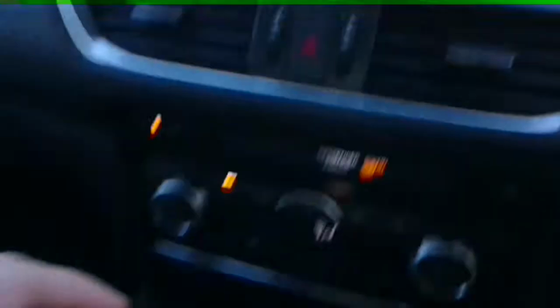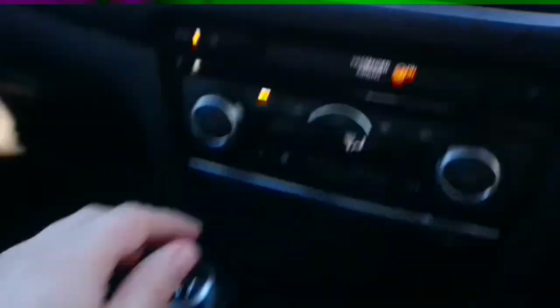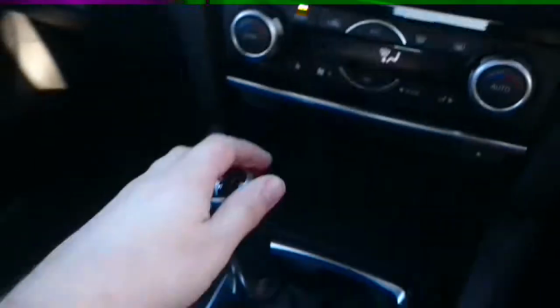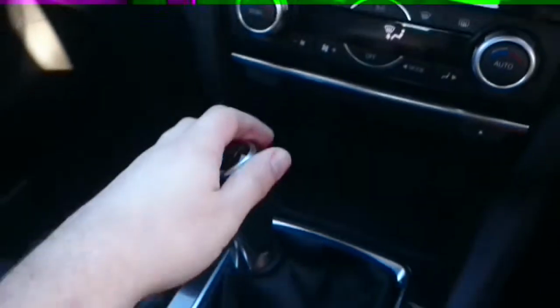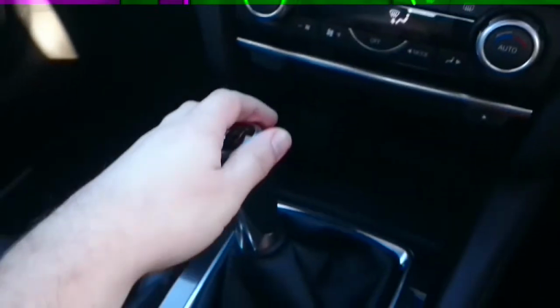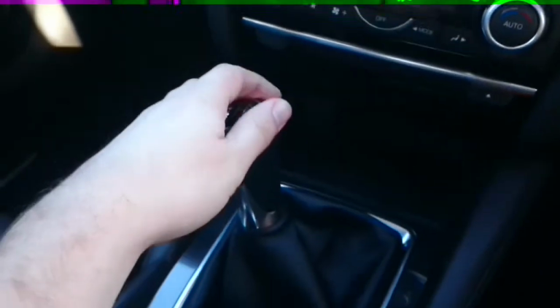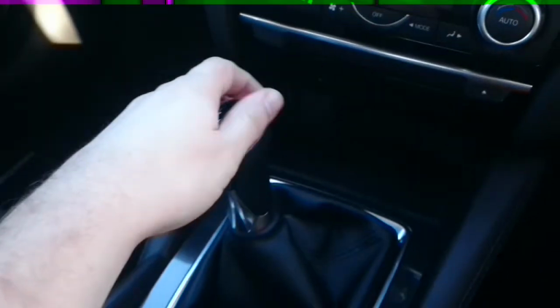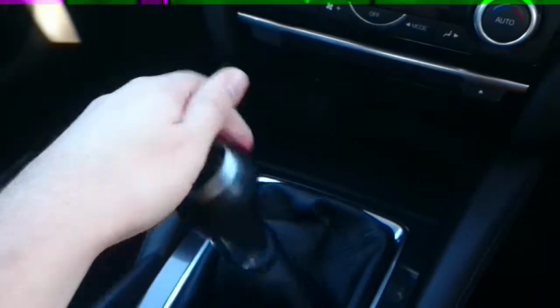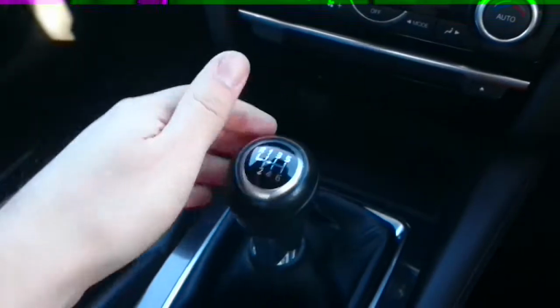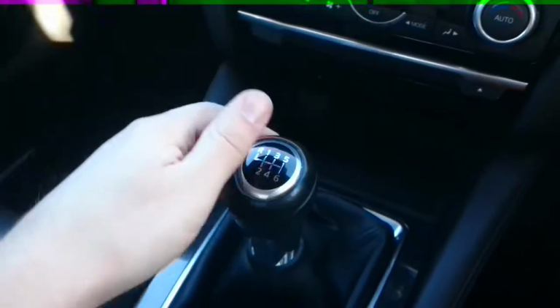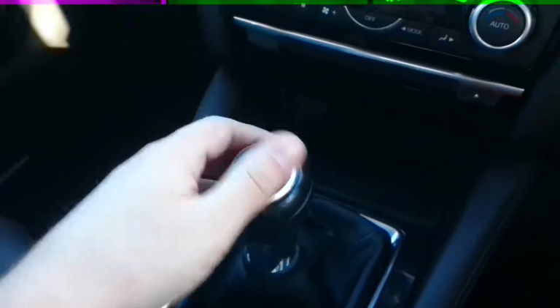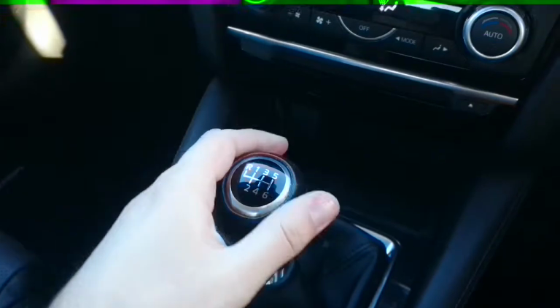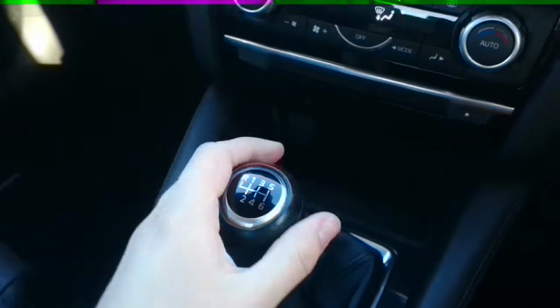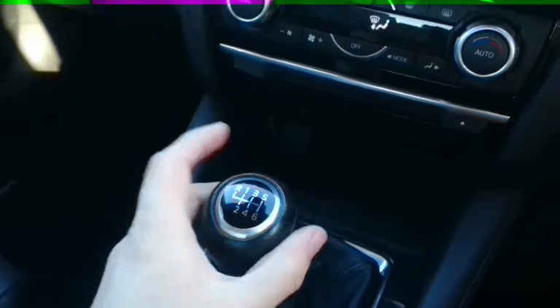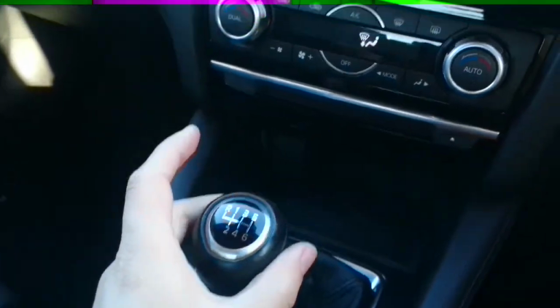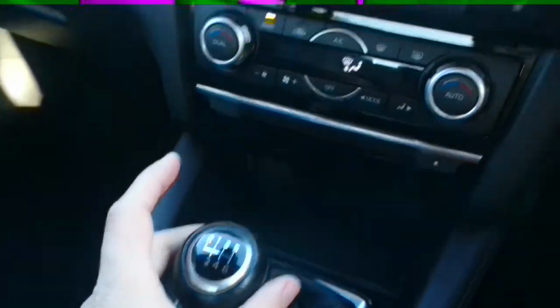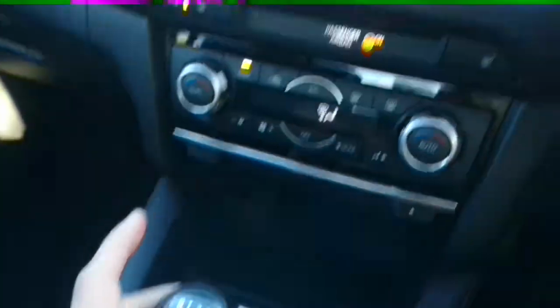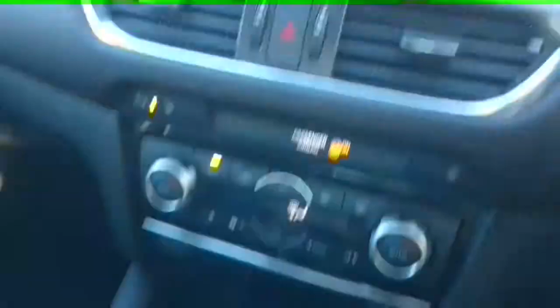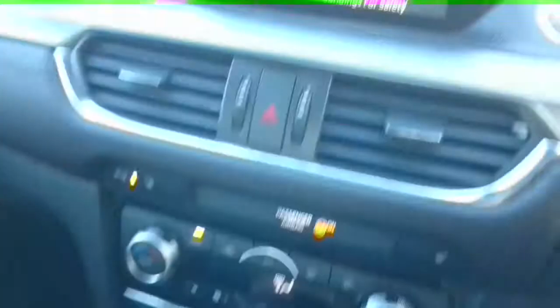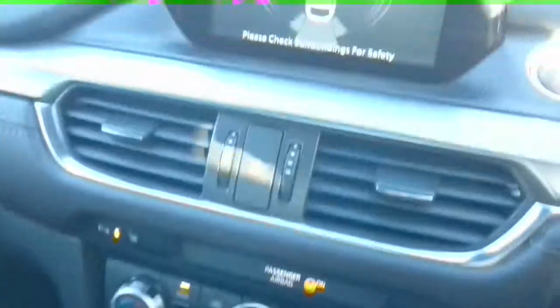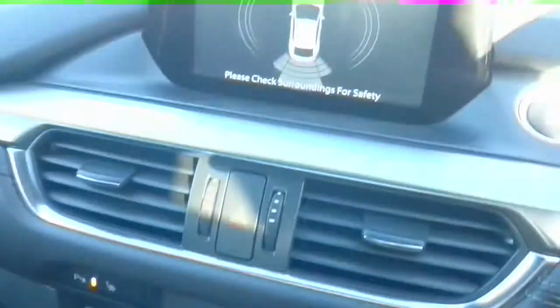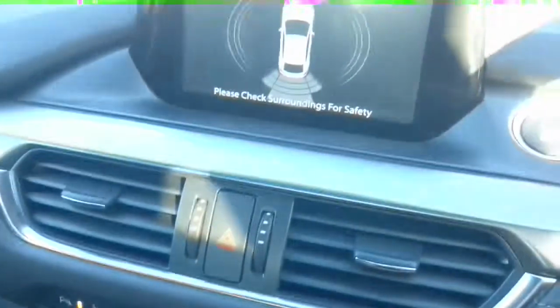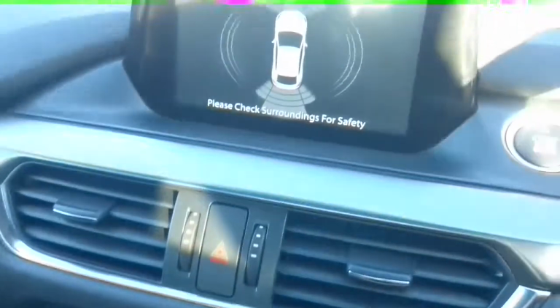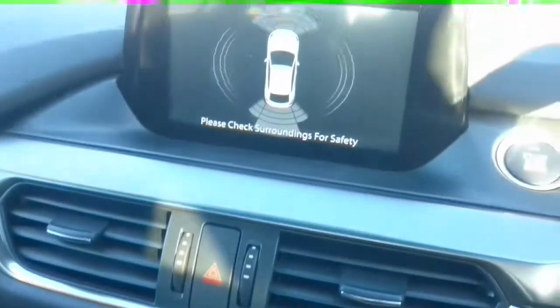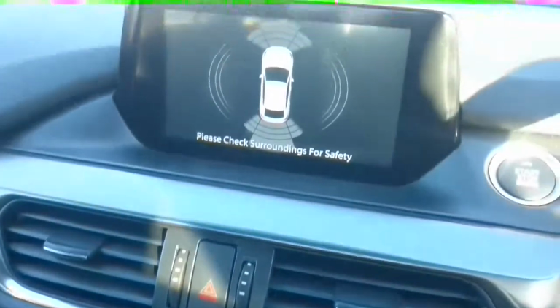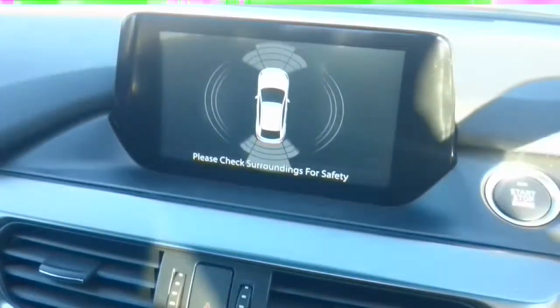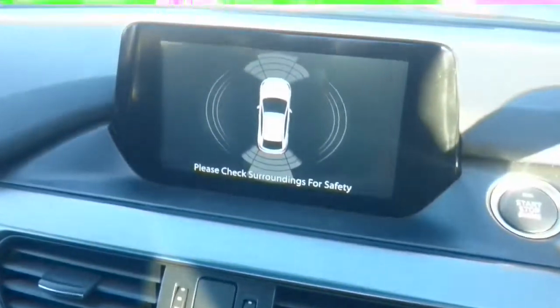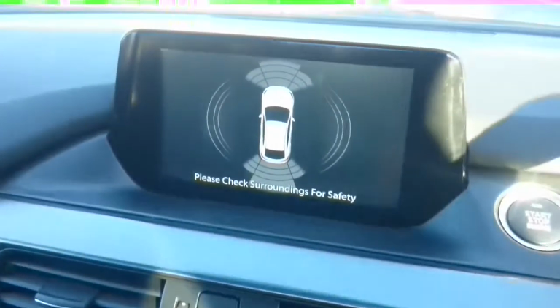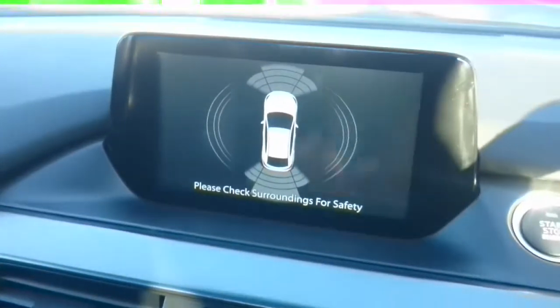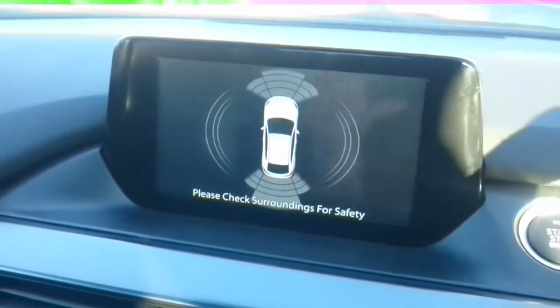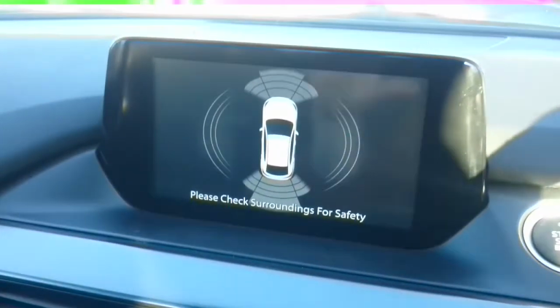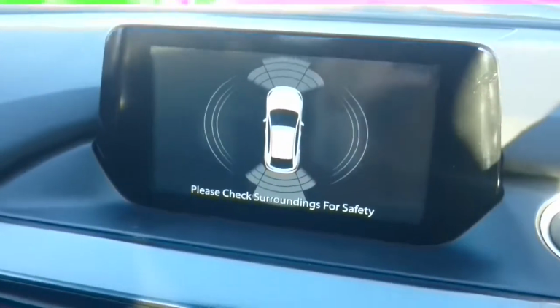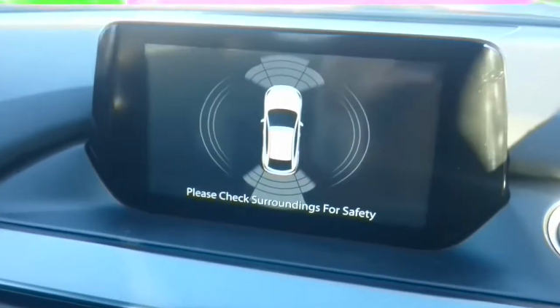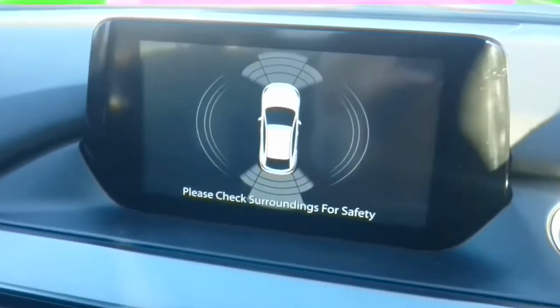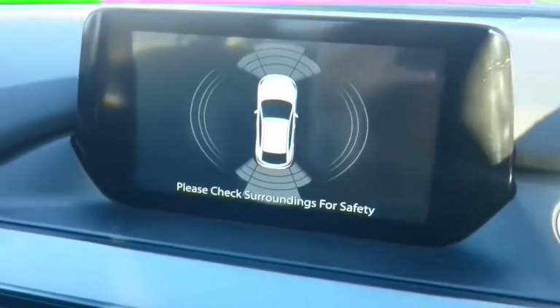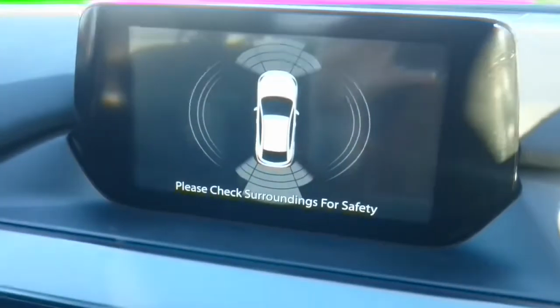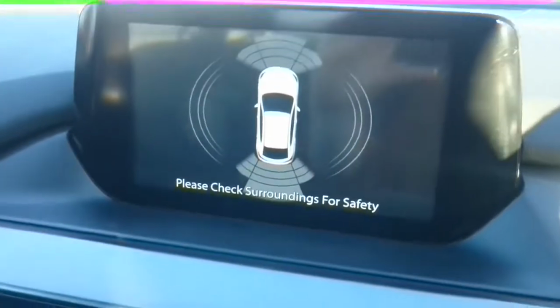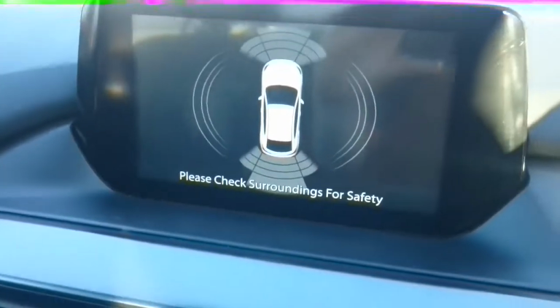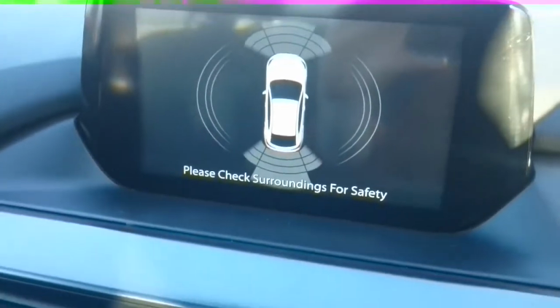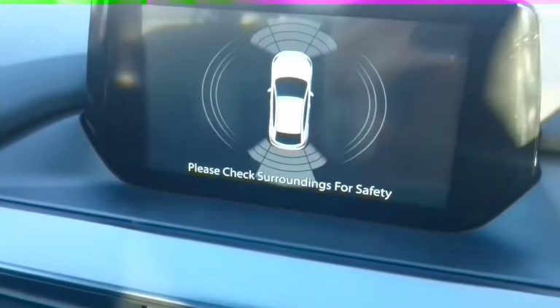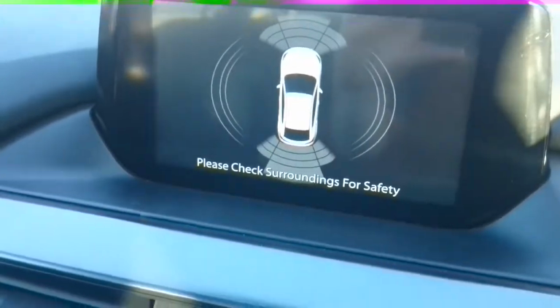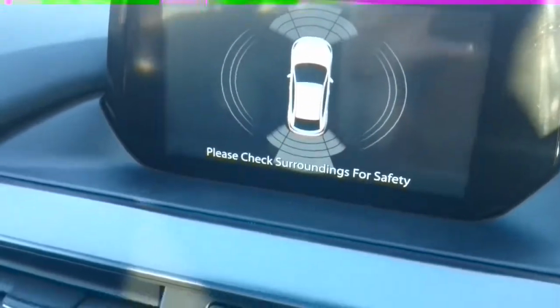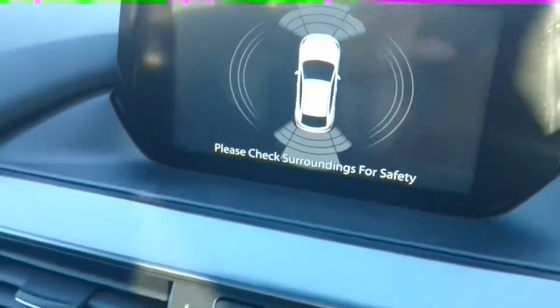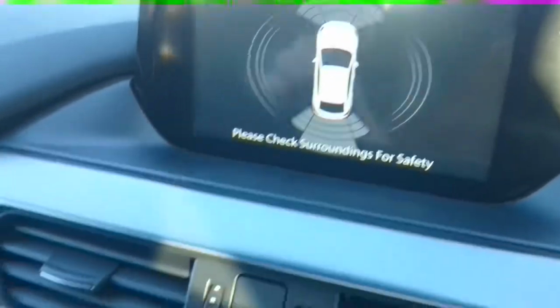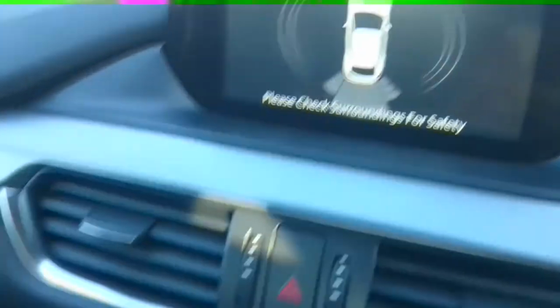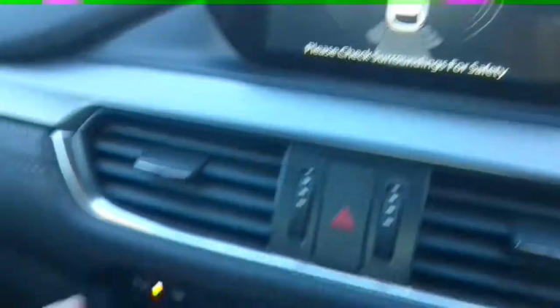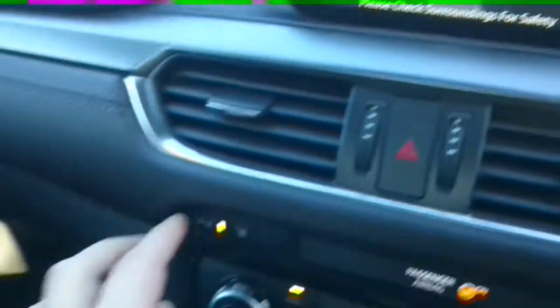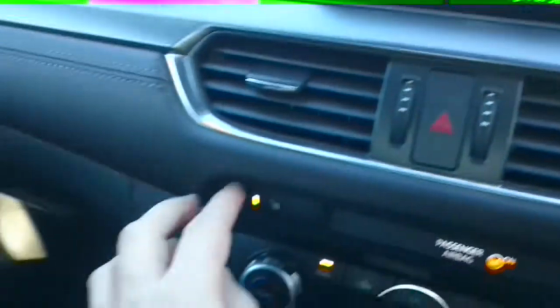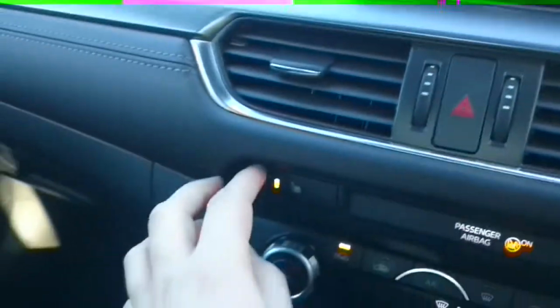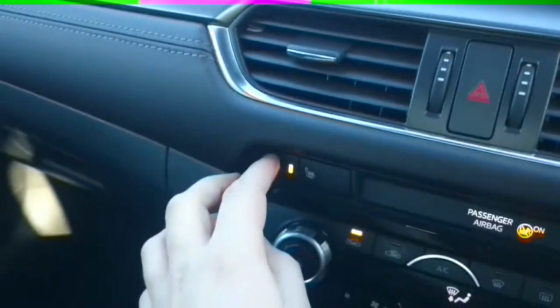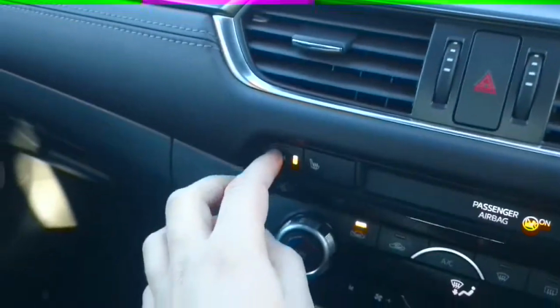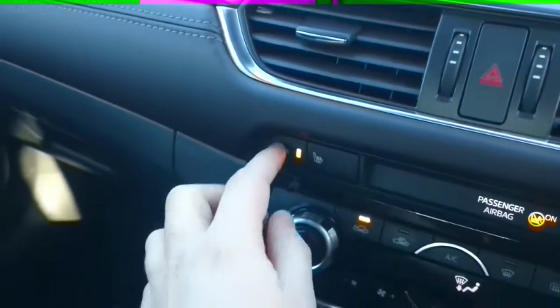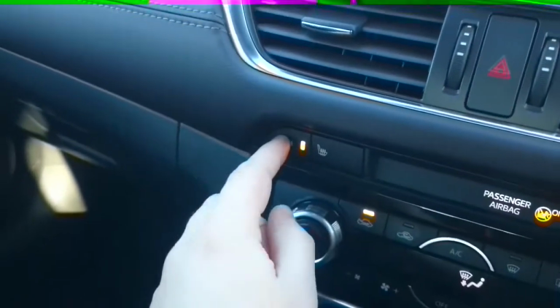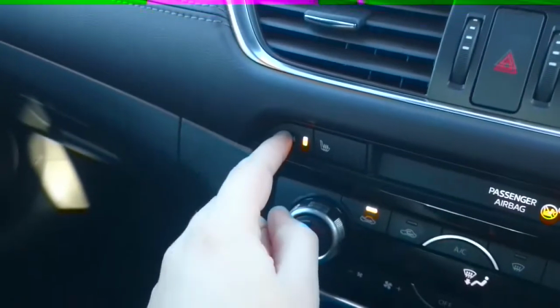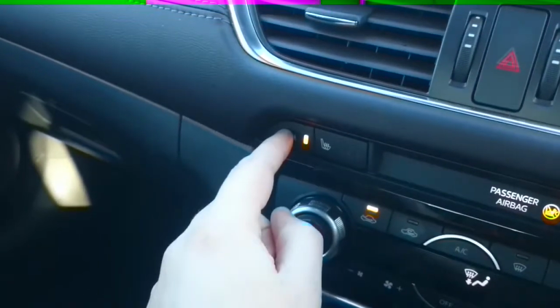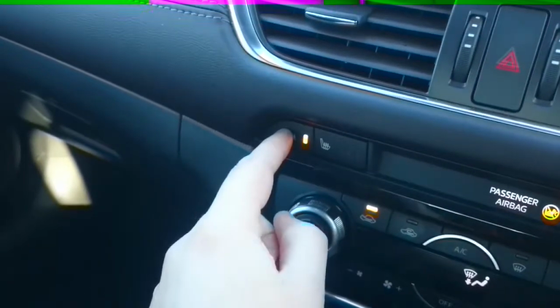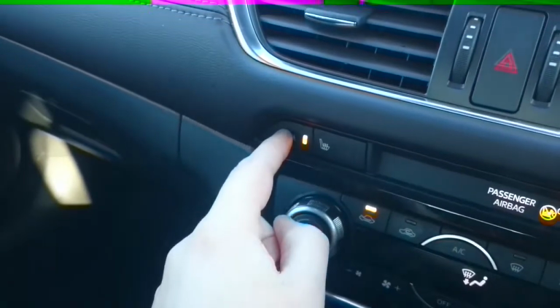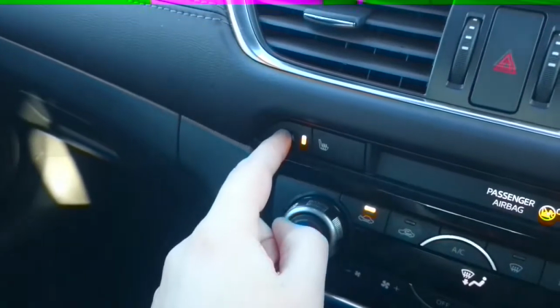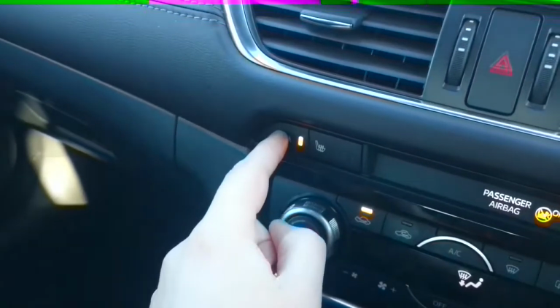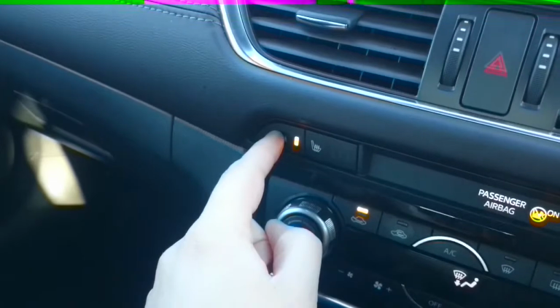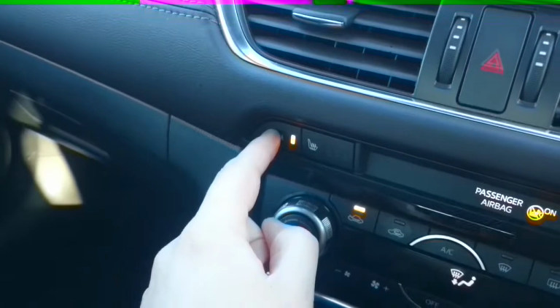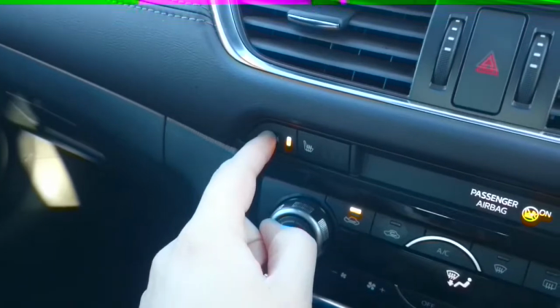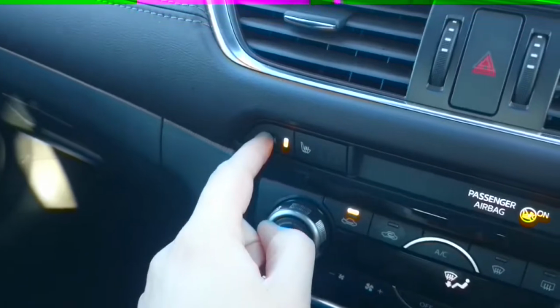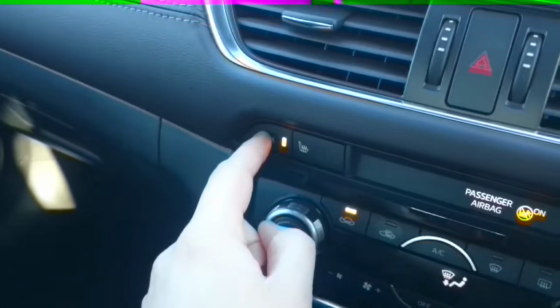Back out of reverse, the parking sensors stay on and become zoned, and I can disable these by pressing this button.